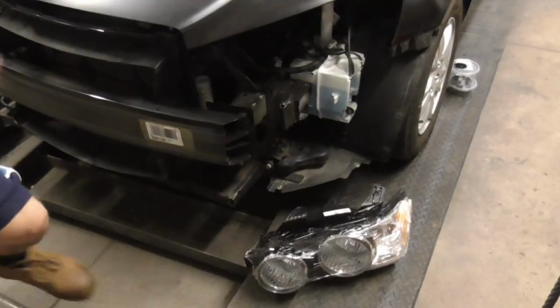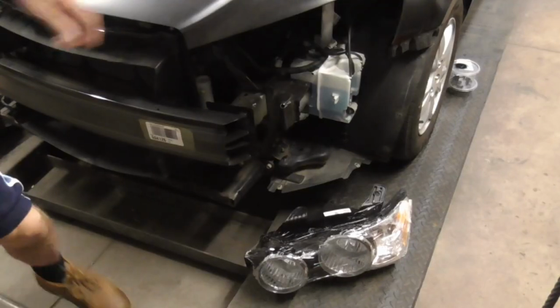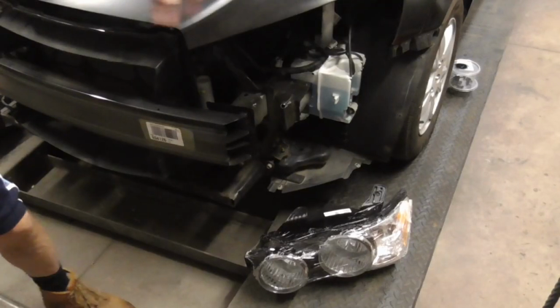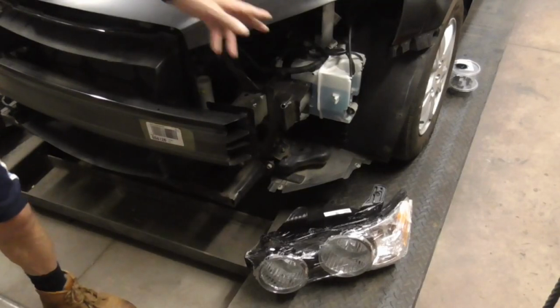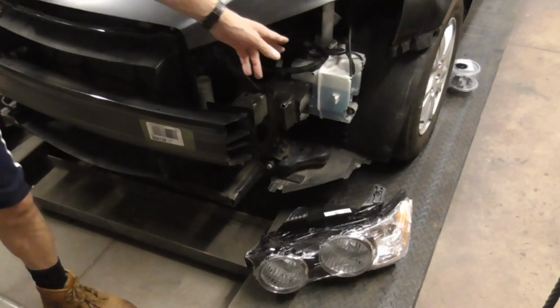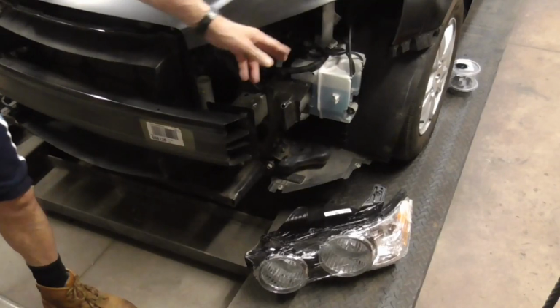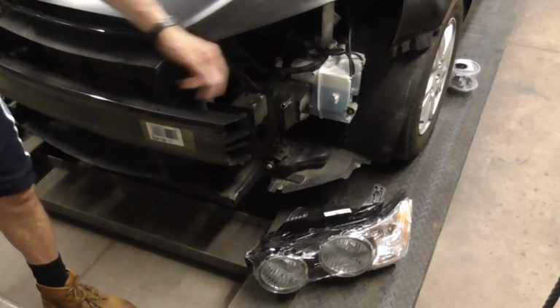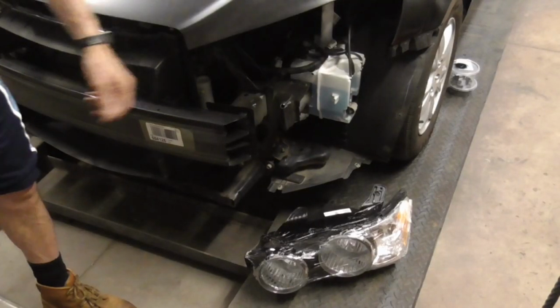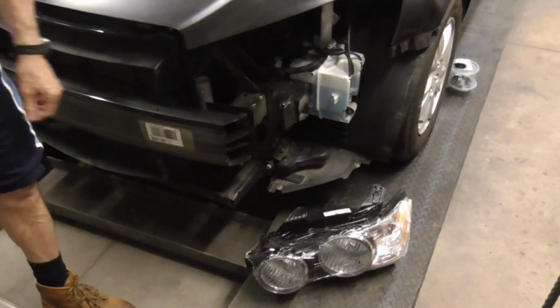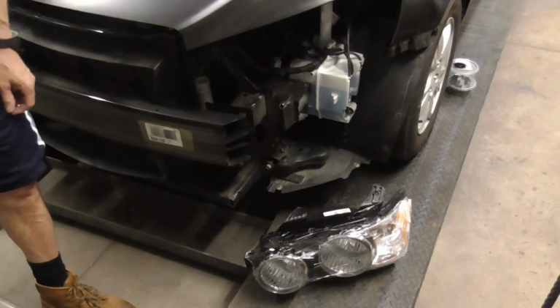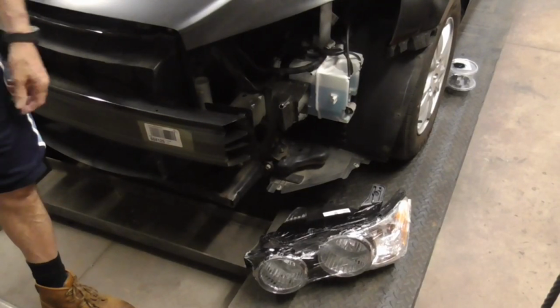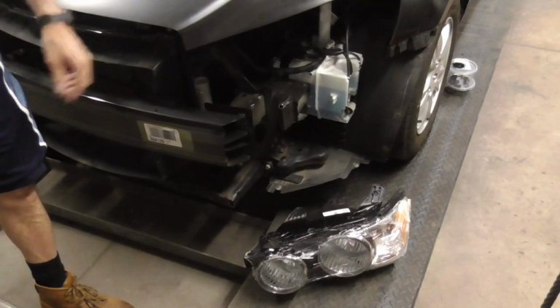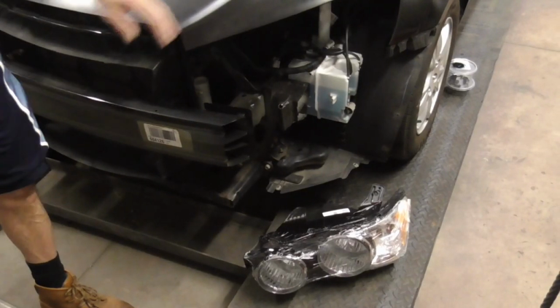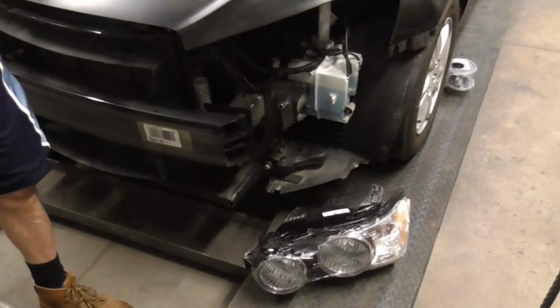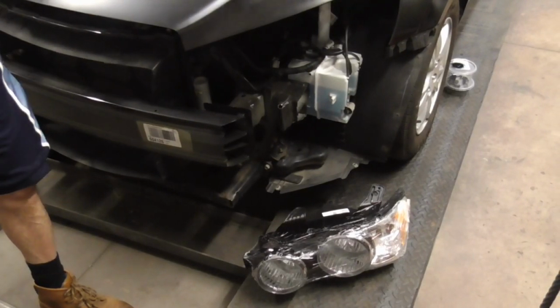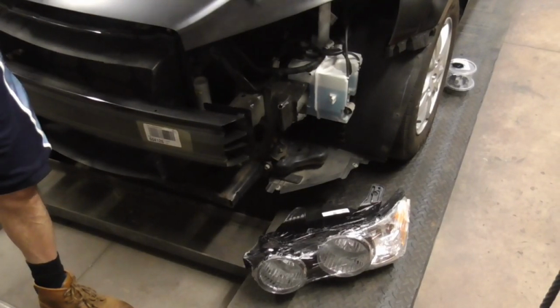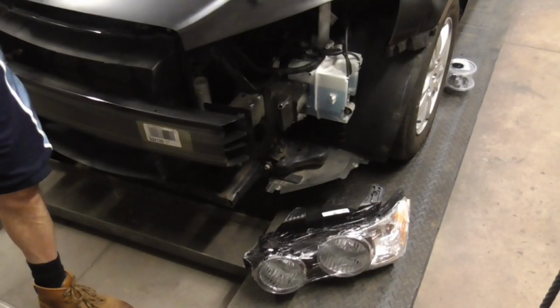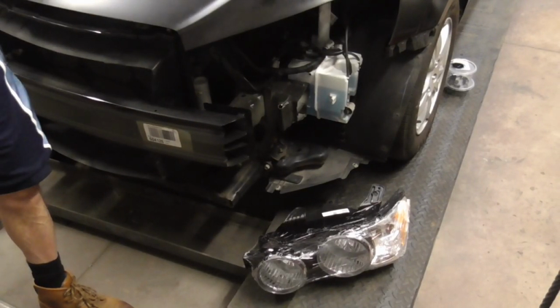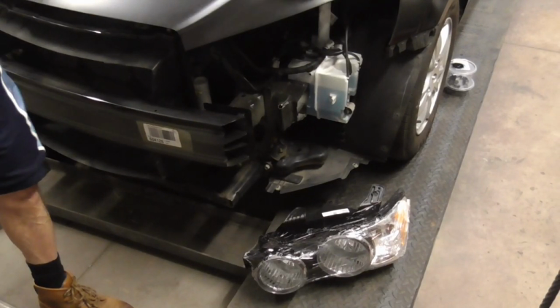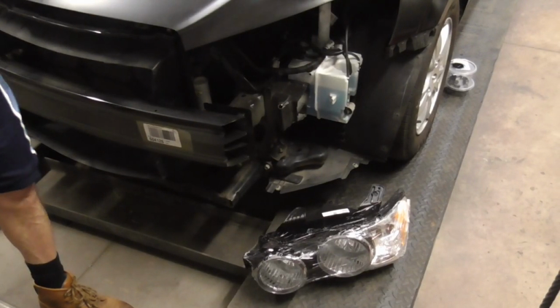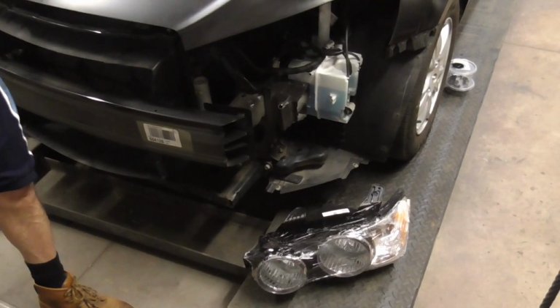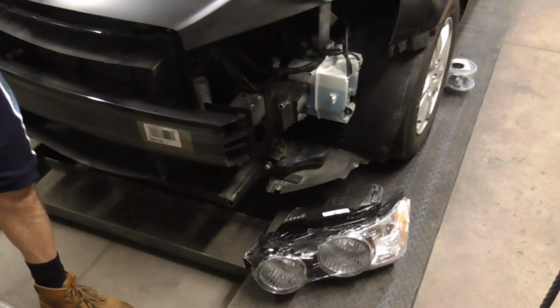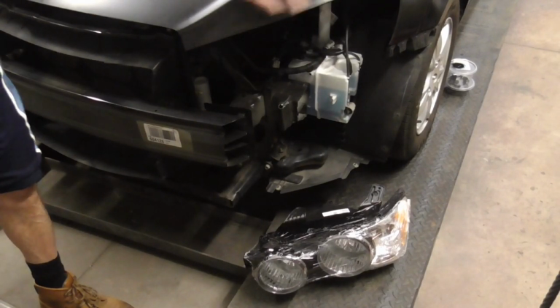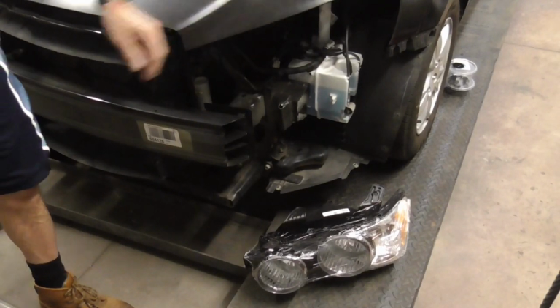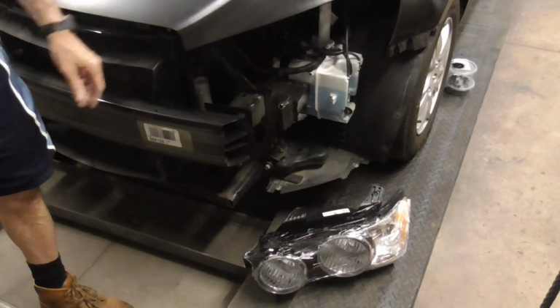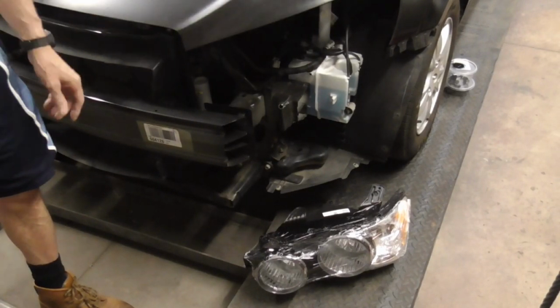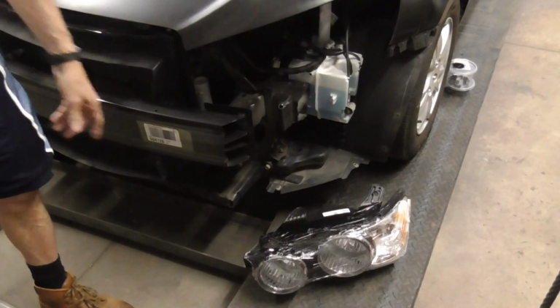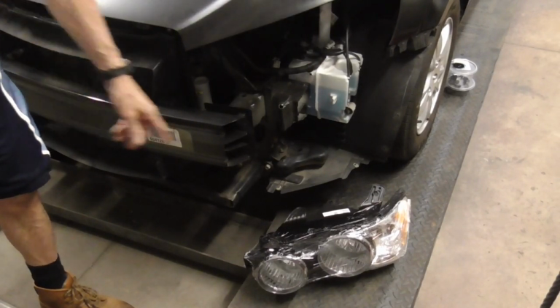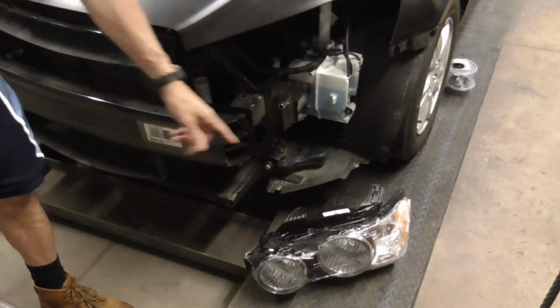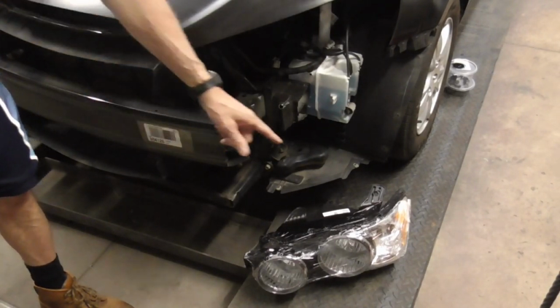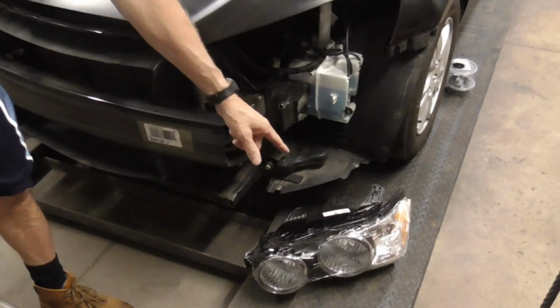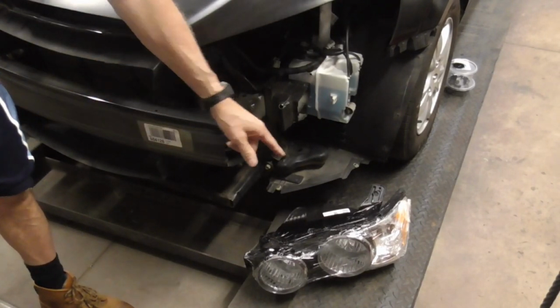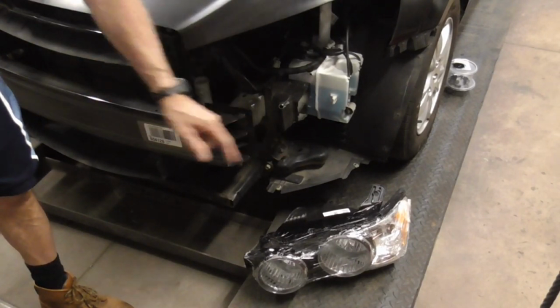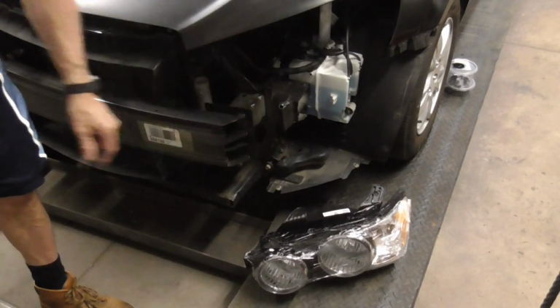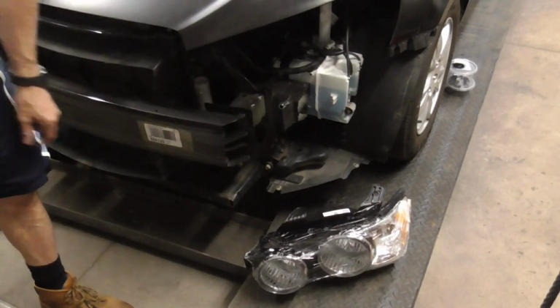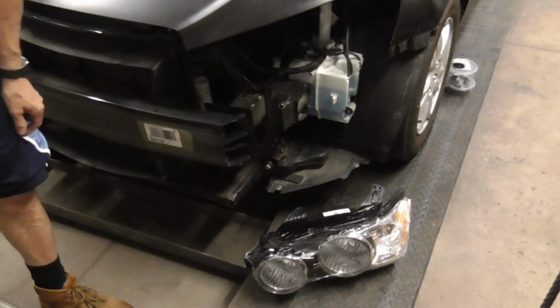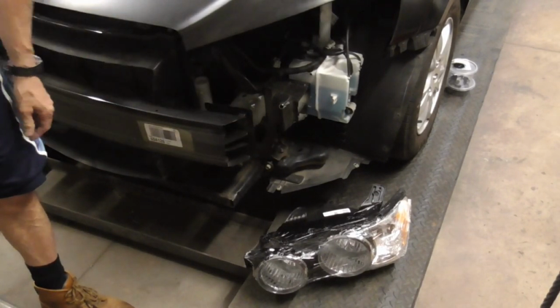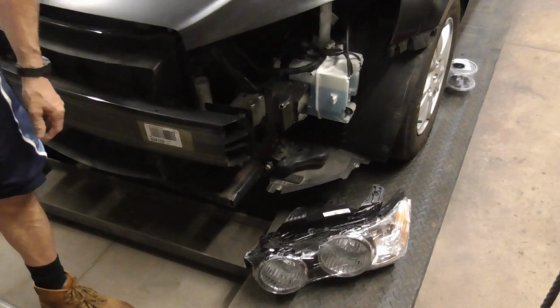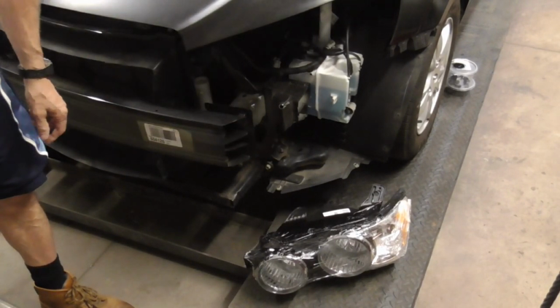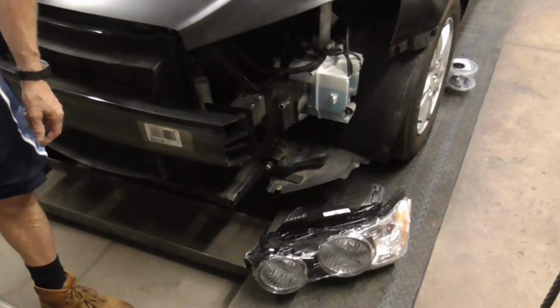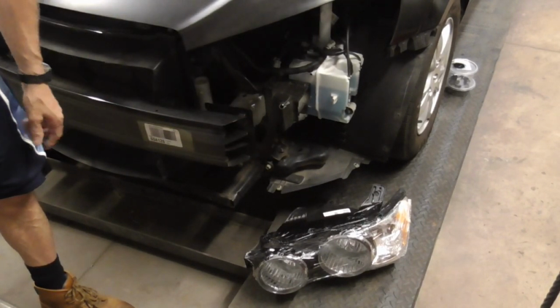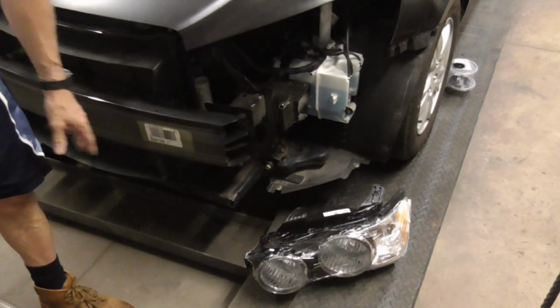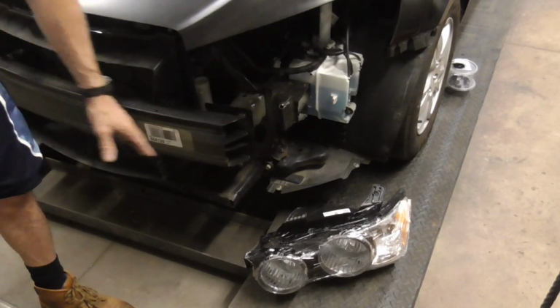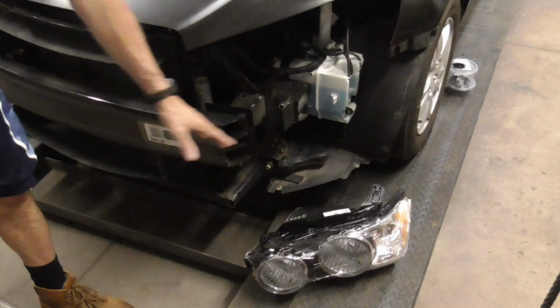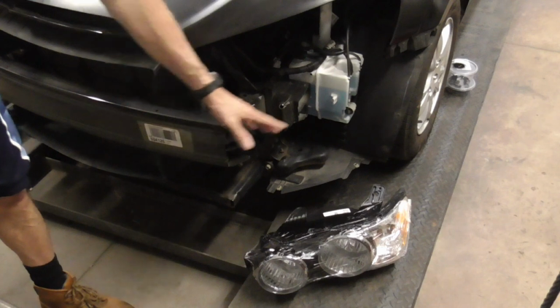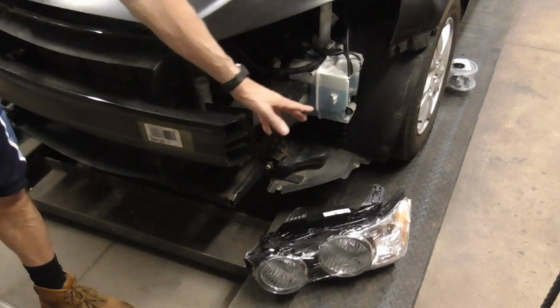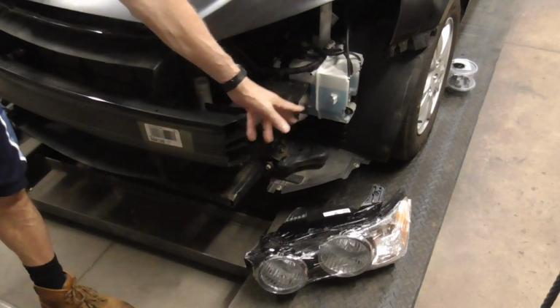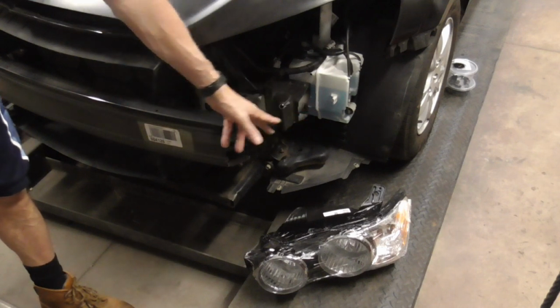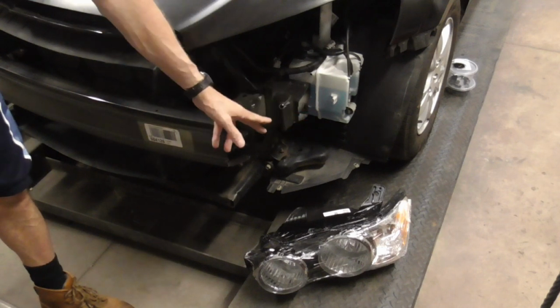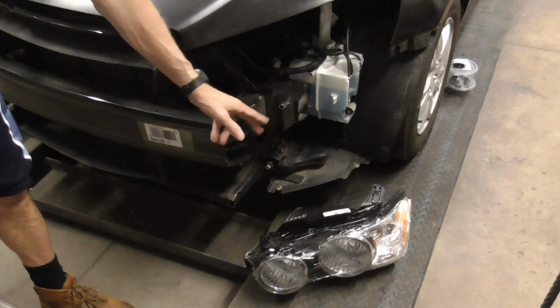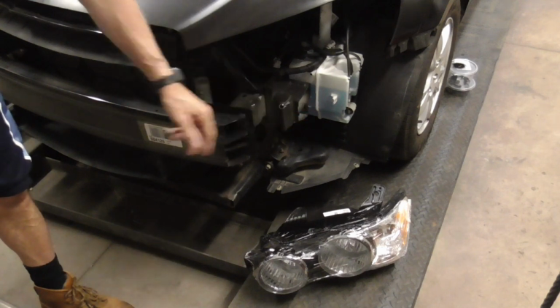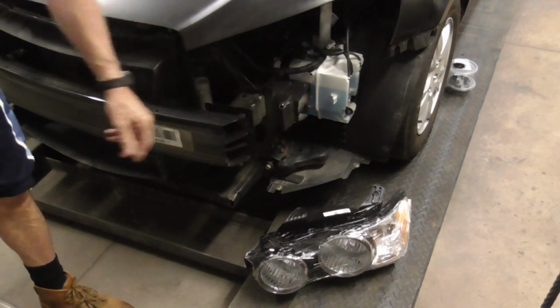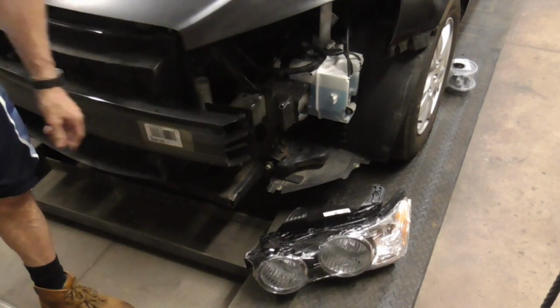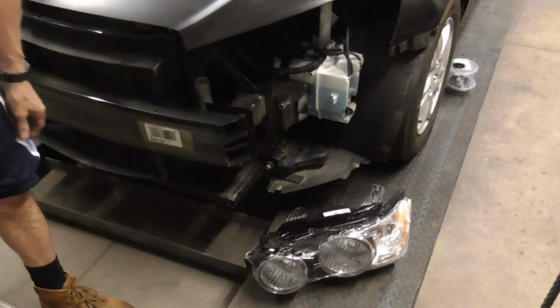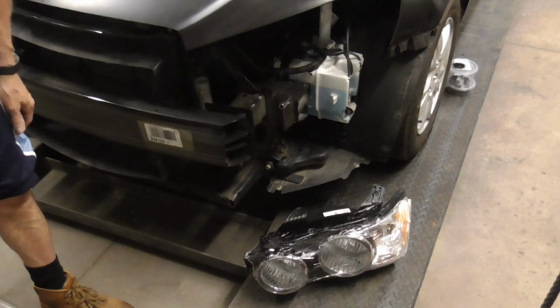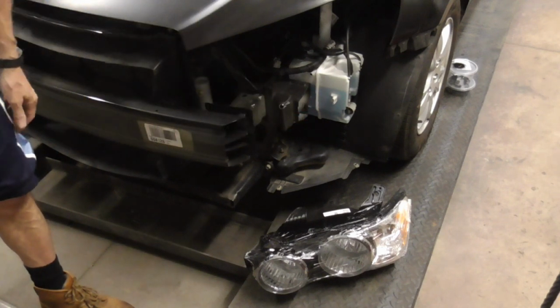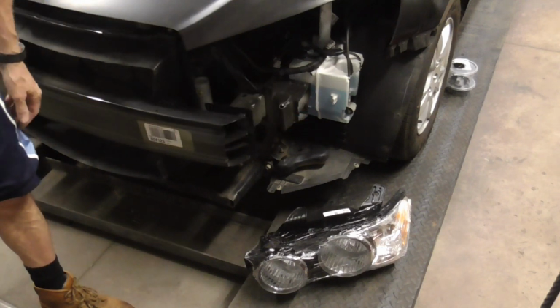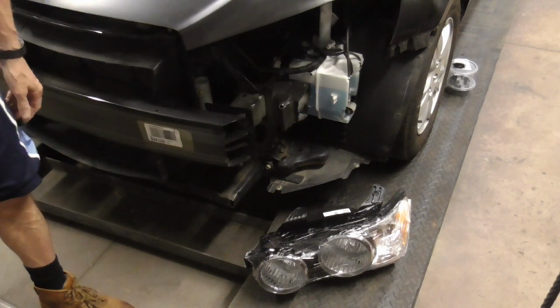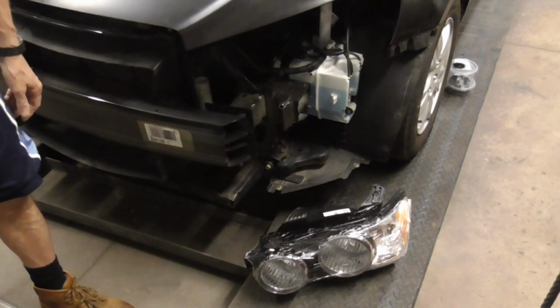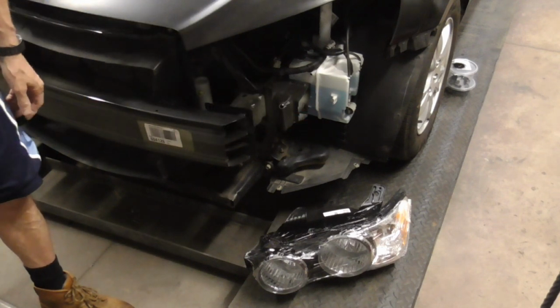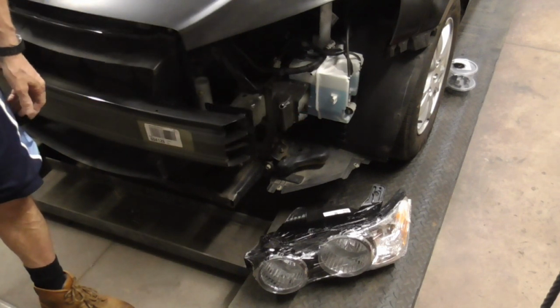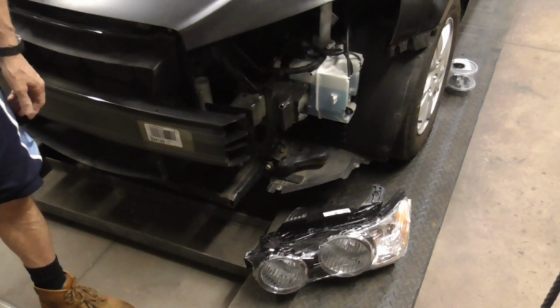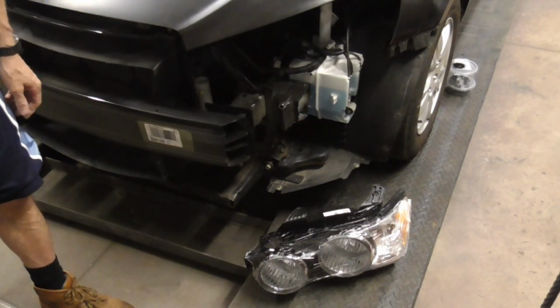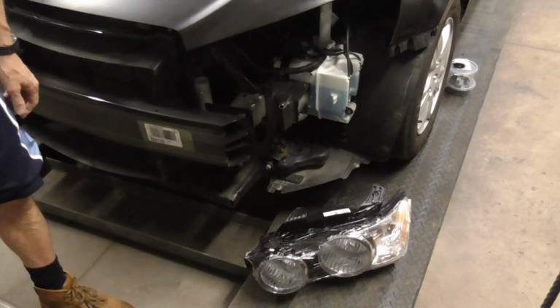If everything went well with the hood and the fenders, the headlight assemblies and bumper cover should bolt right up.